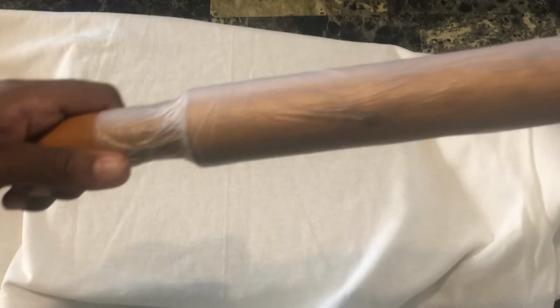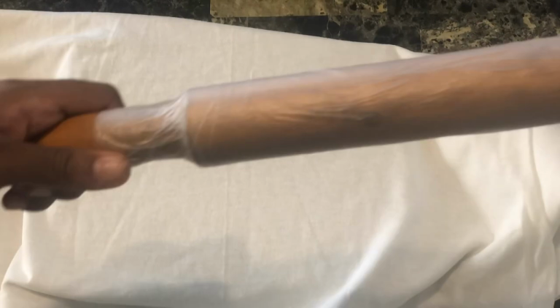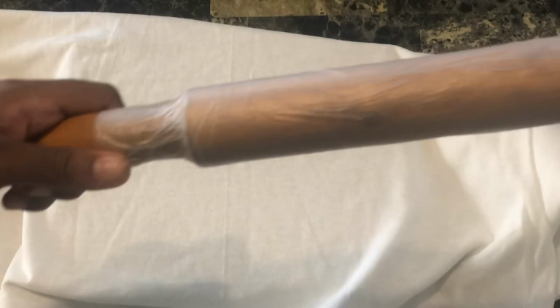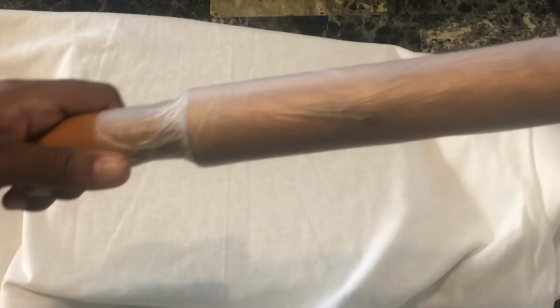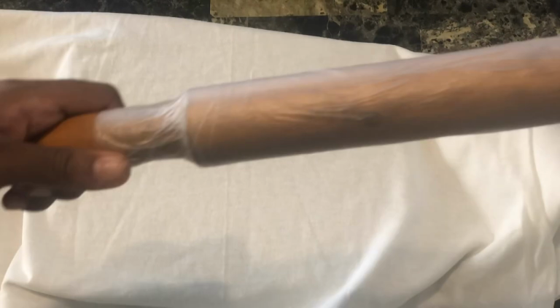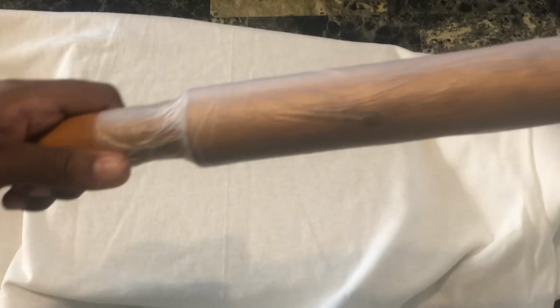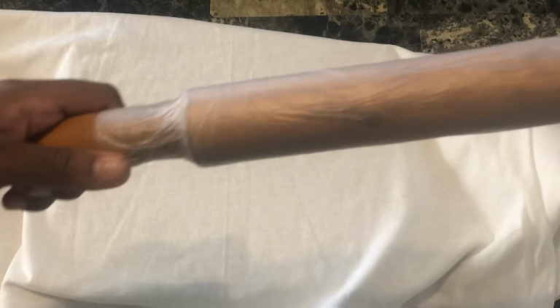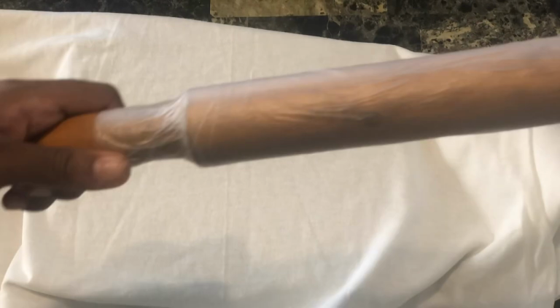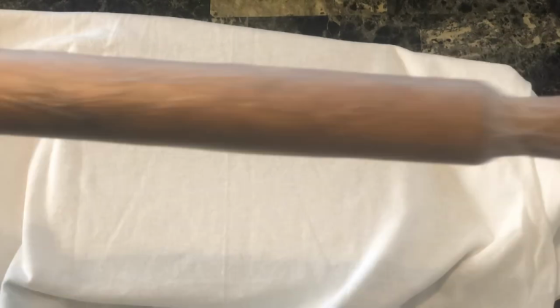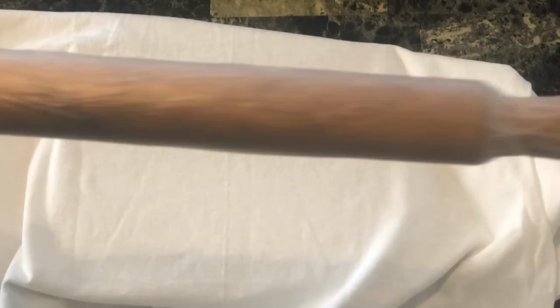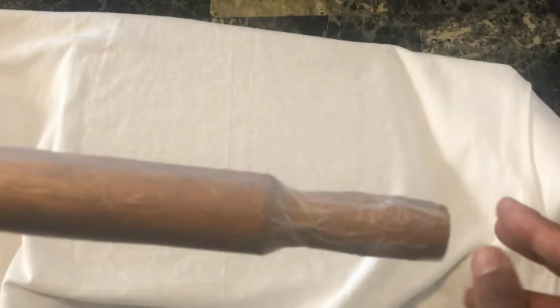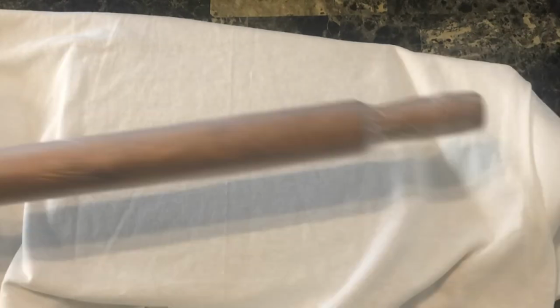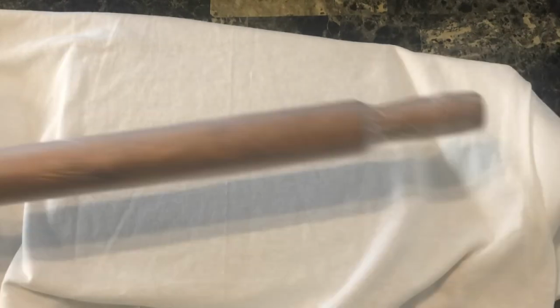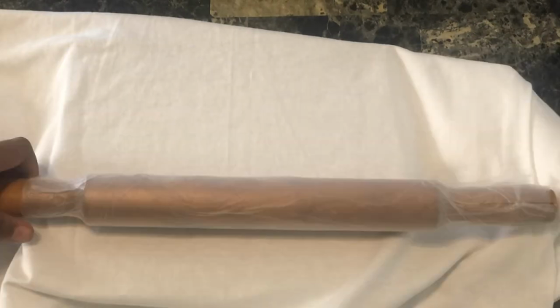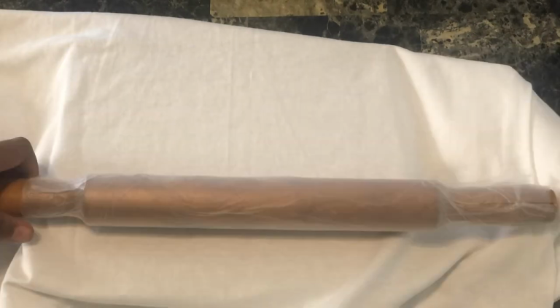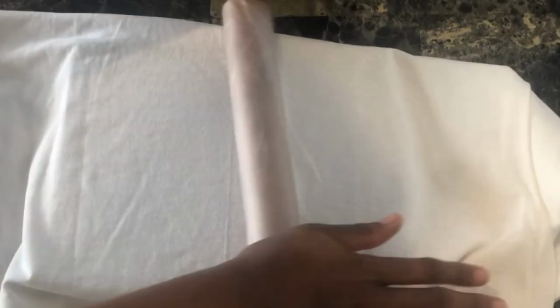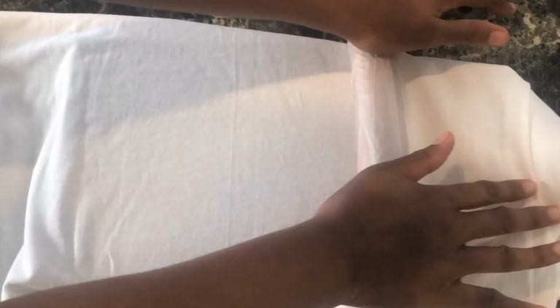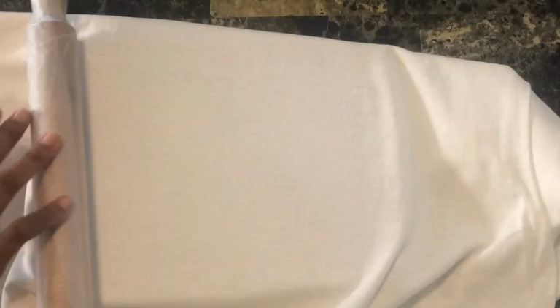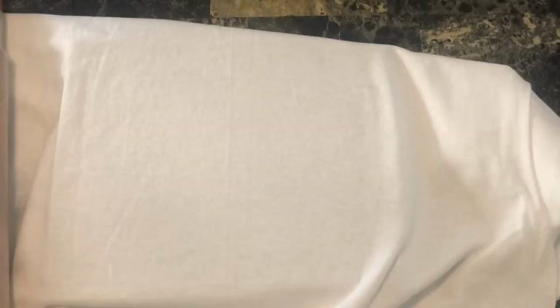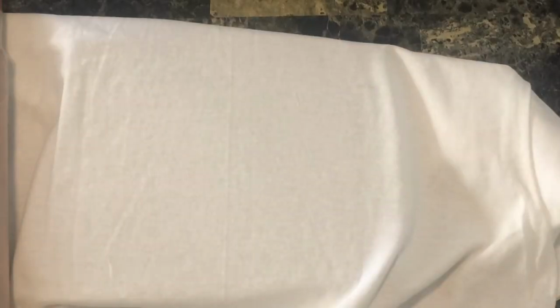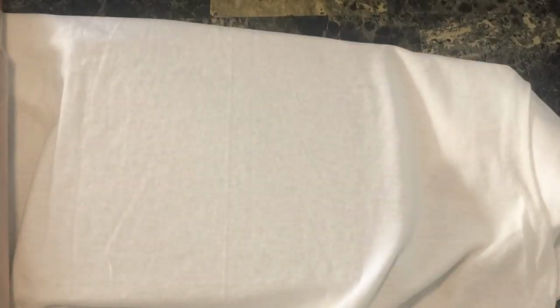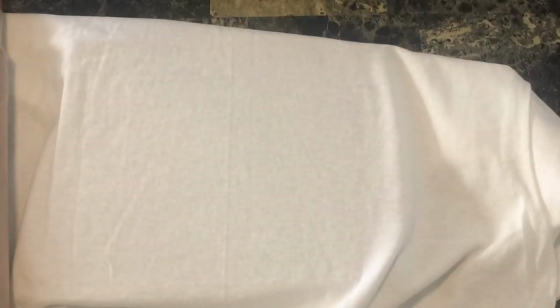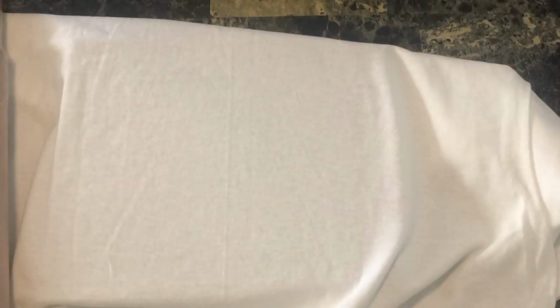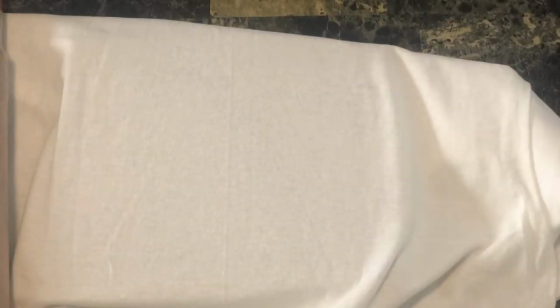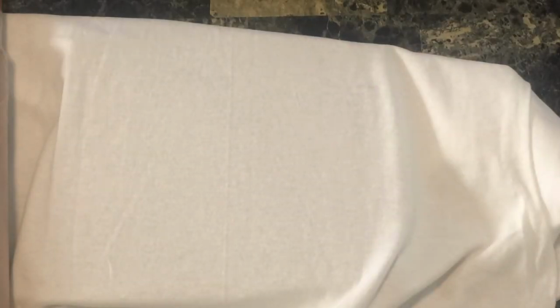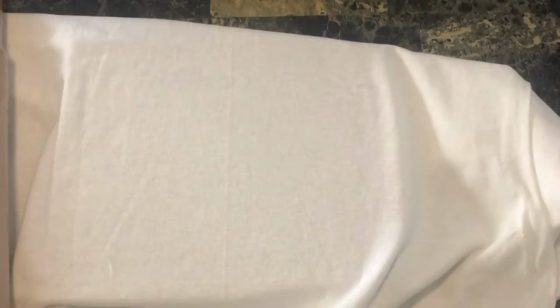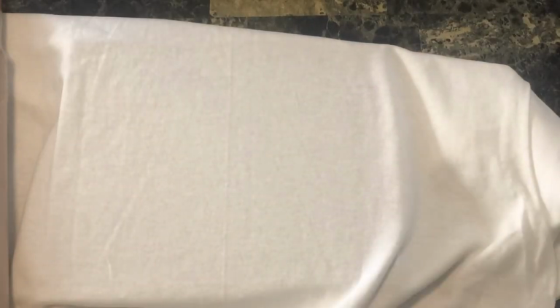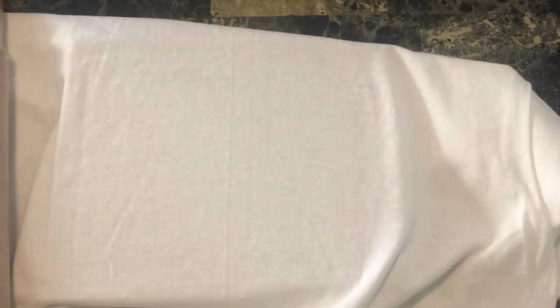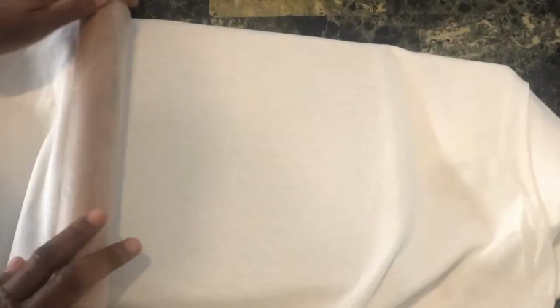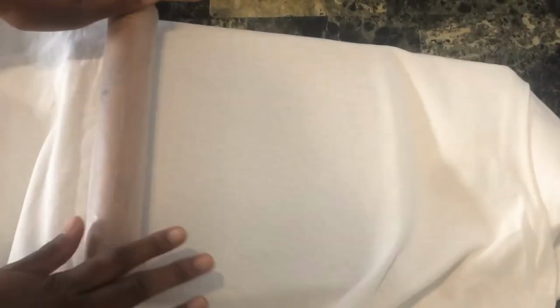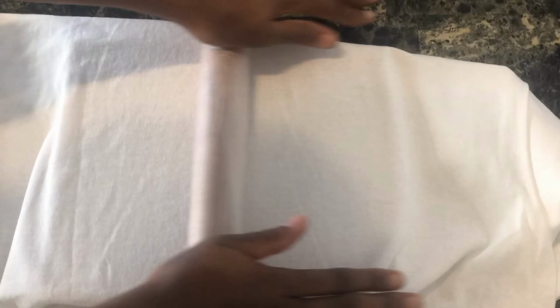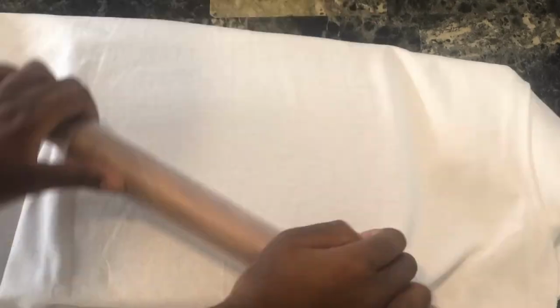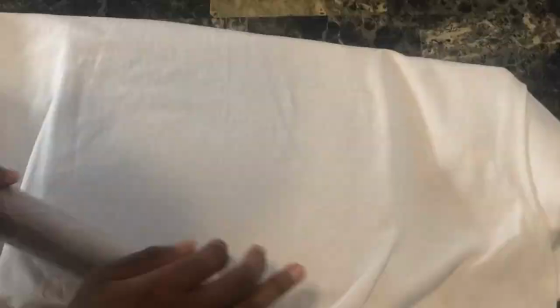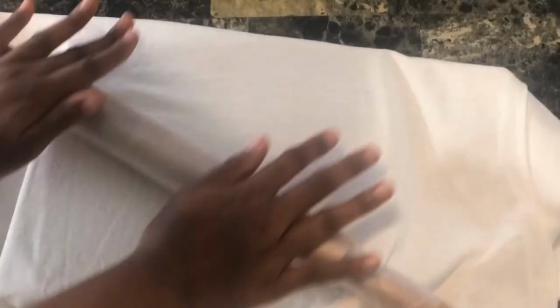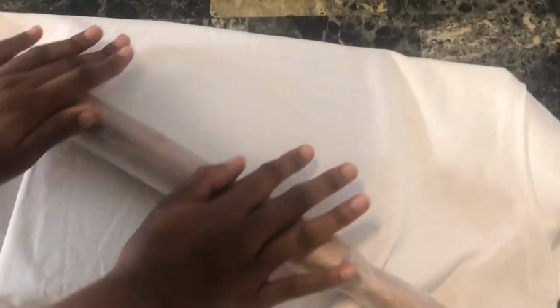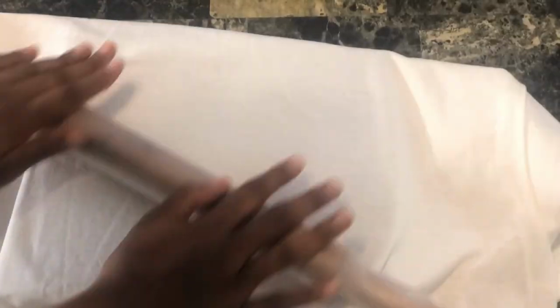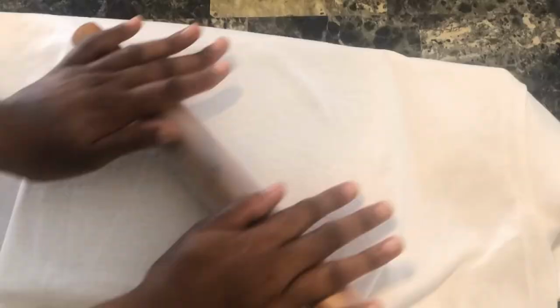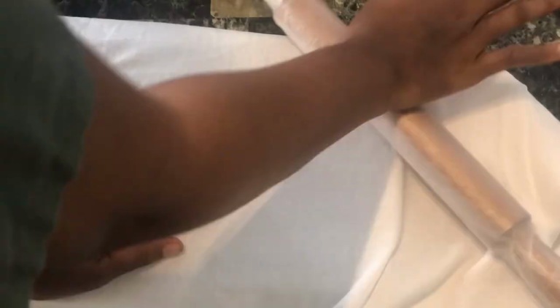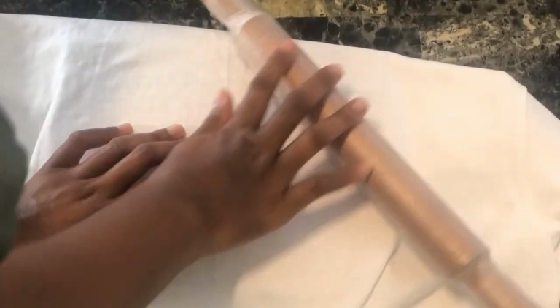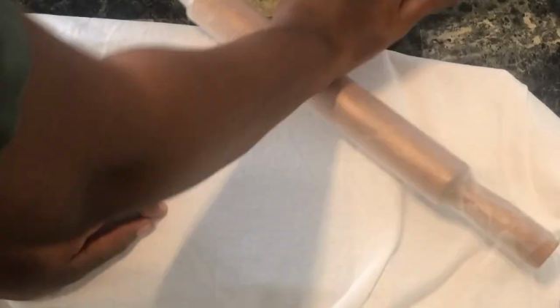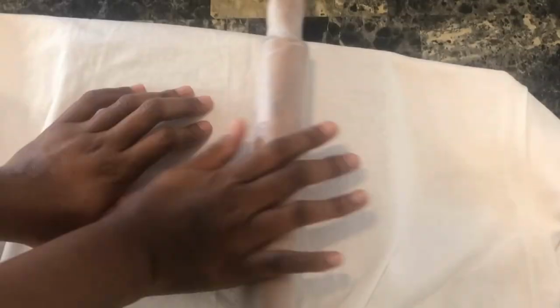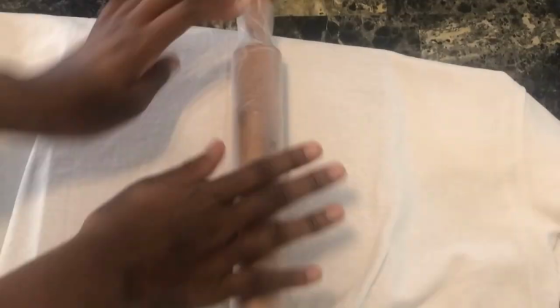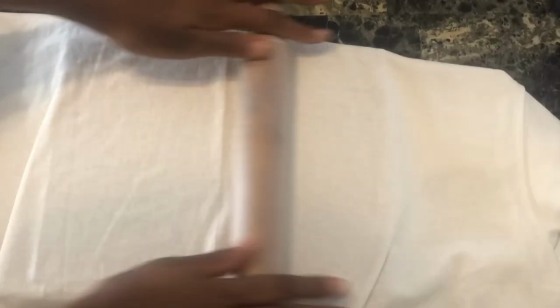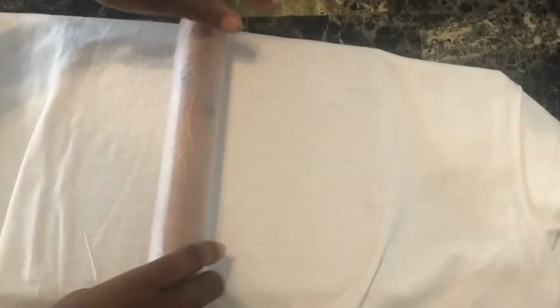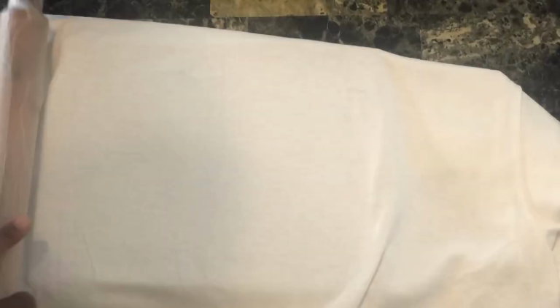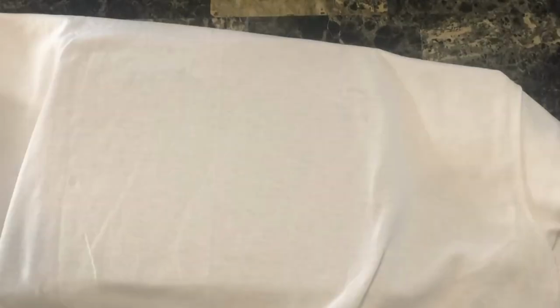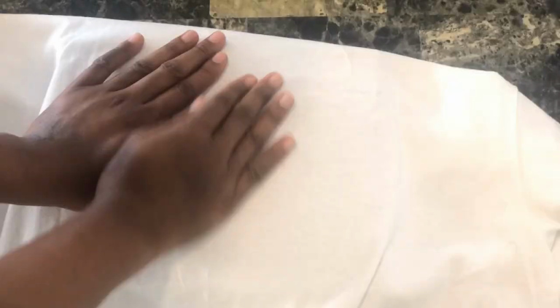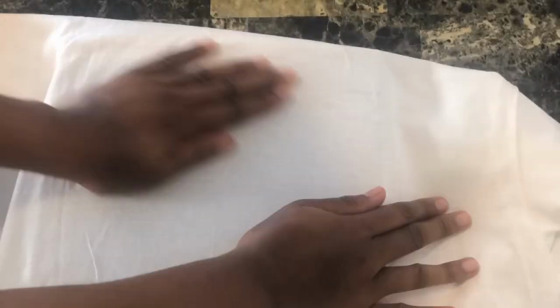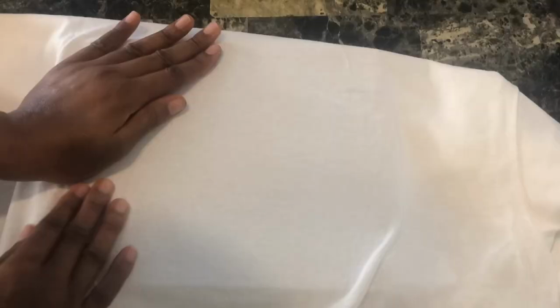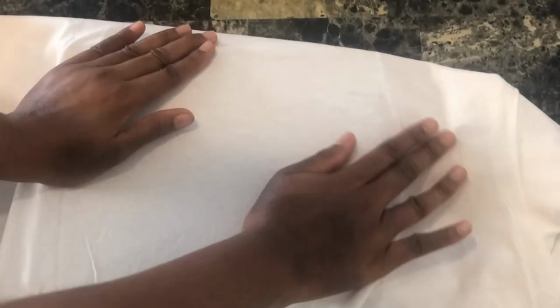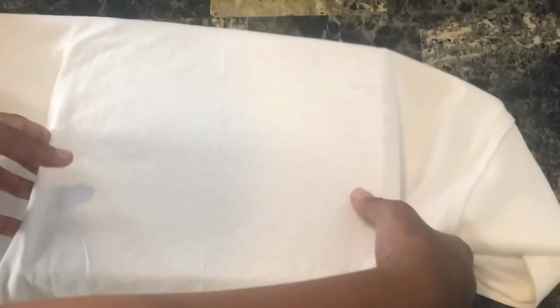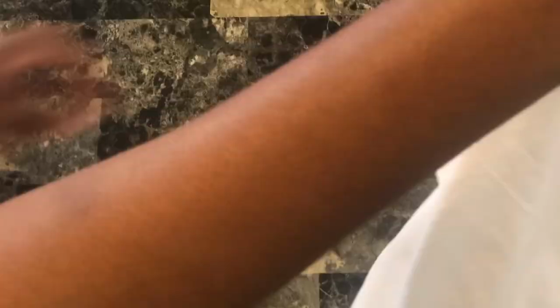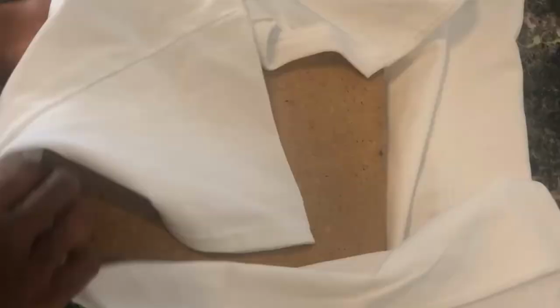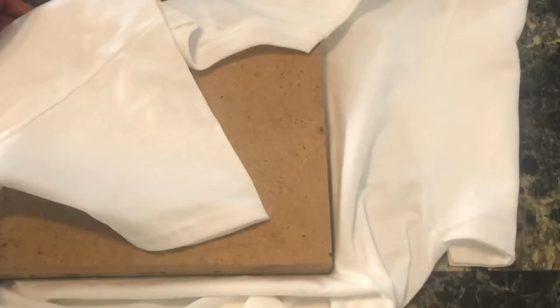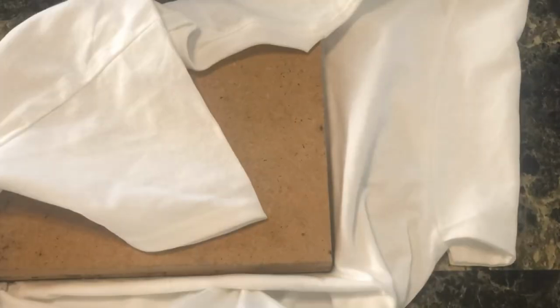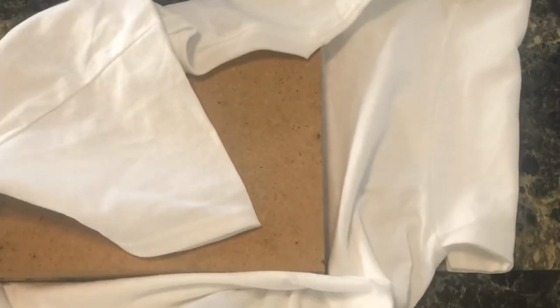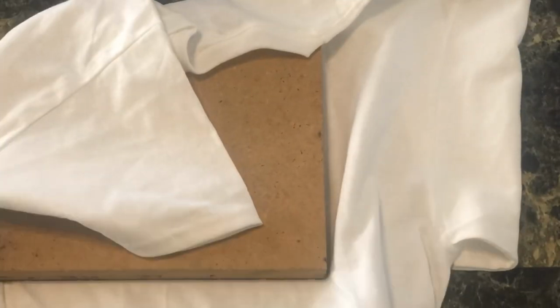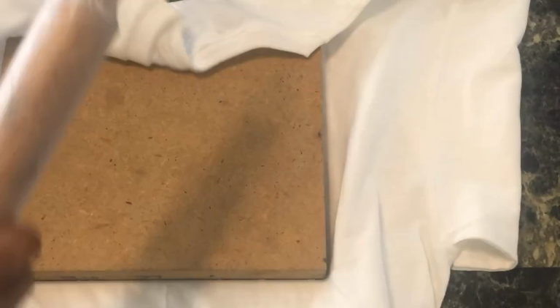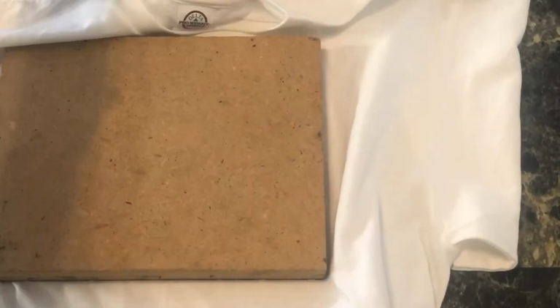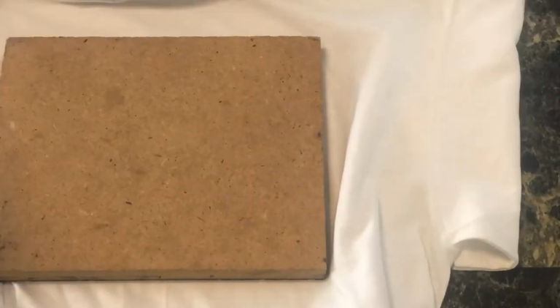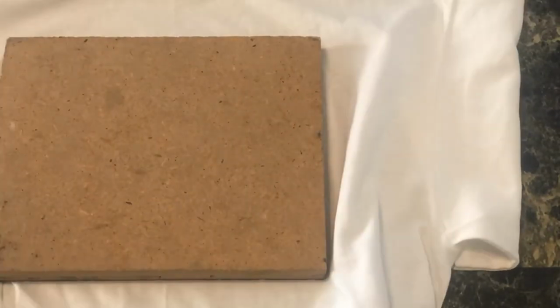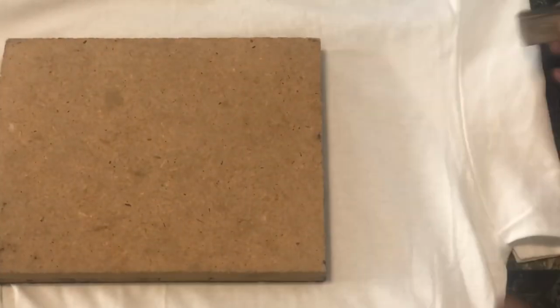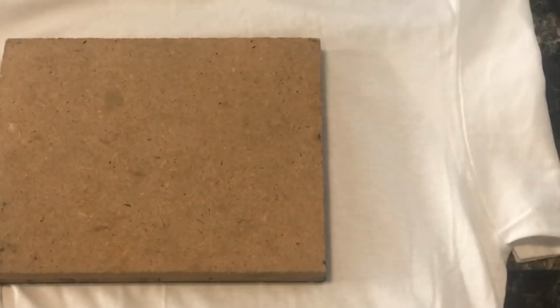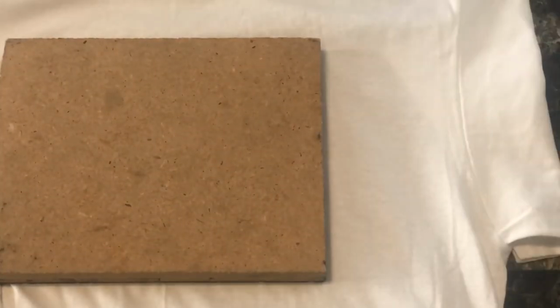This is a new technique that I use — wrapping plastic wrap onto a rolling pin — to see how much pressure I can apply to the print.